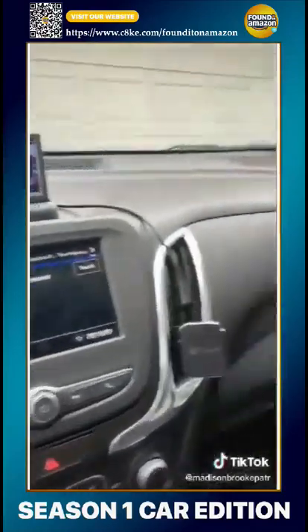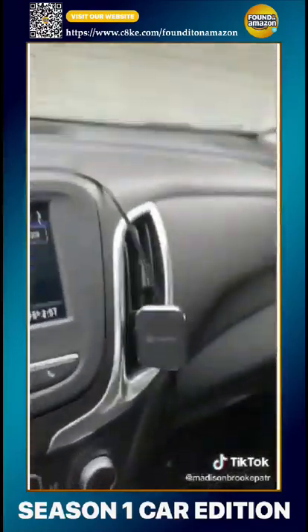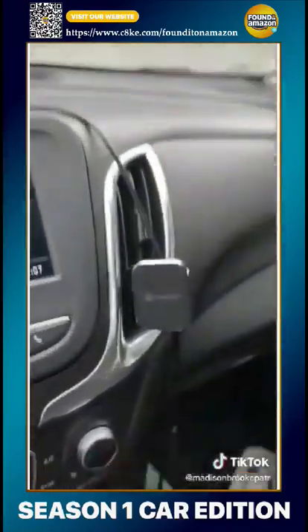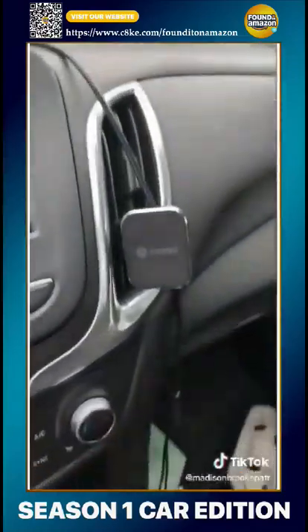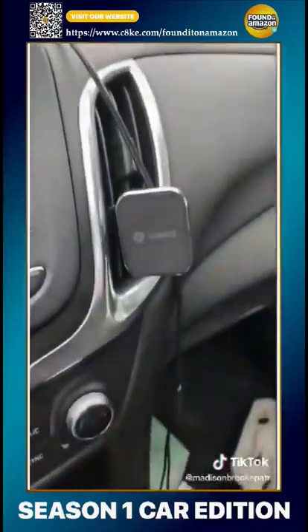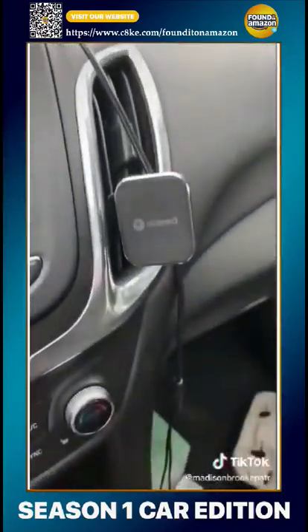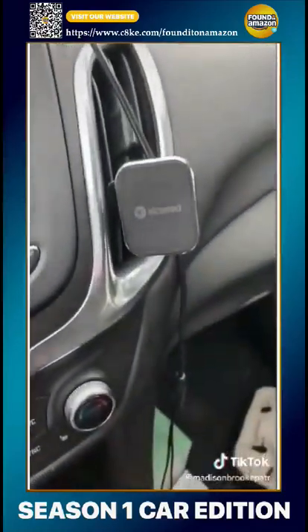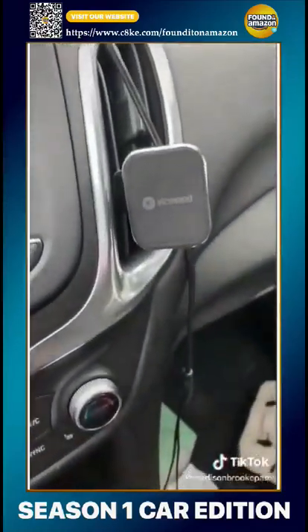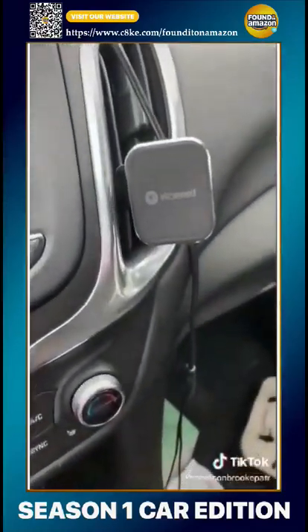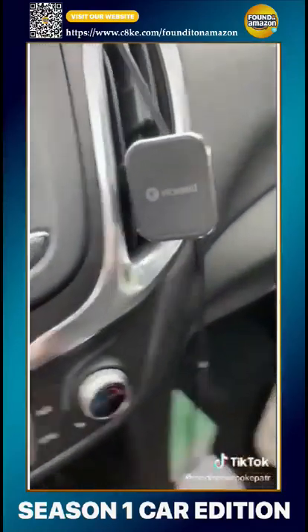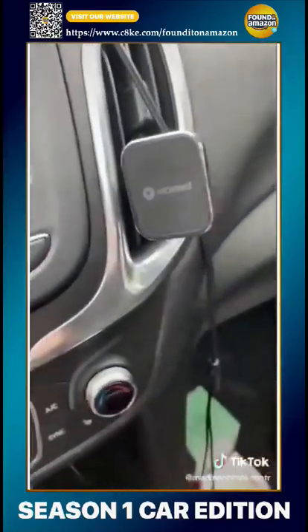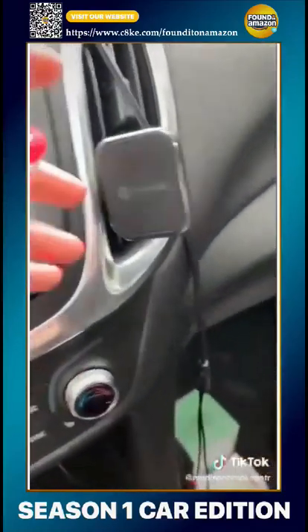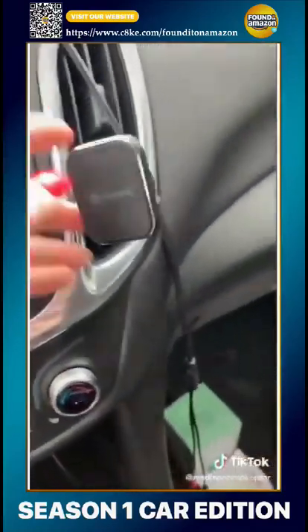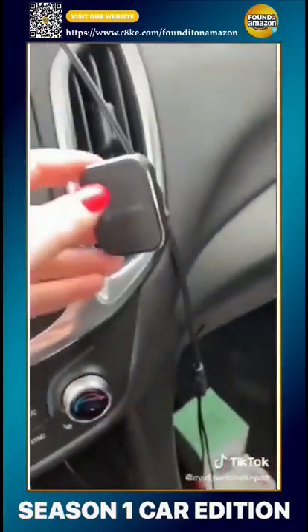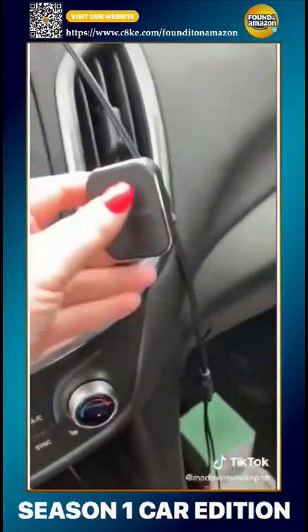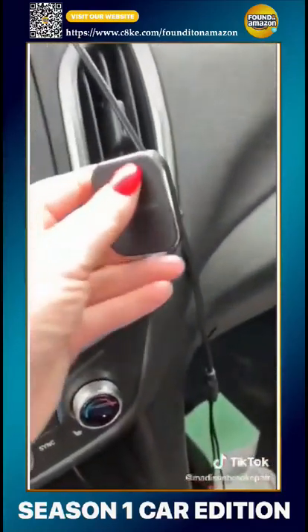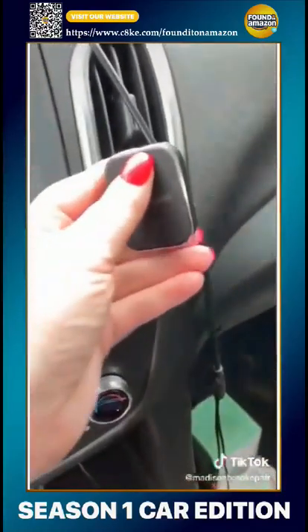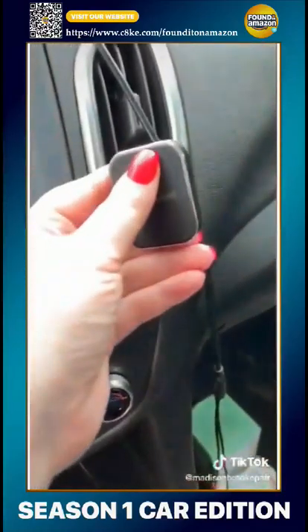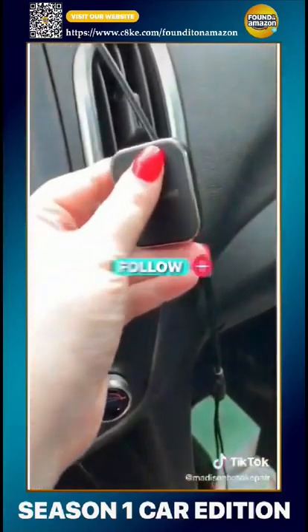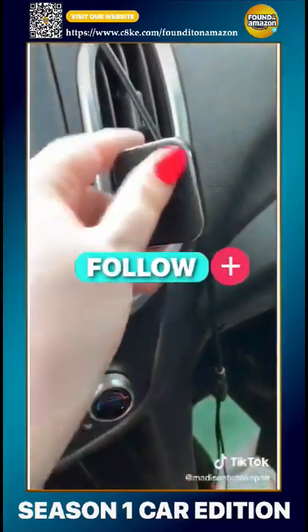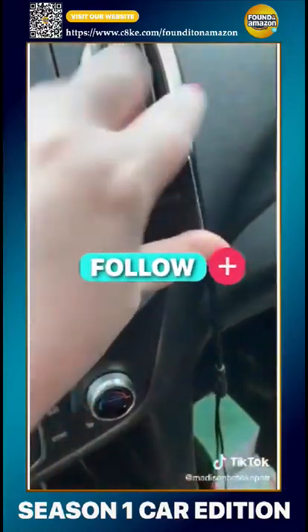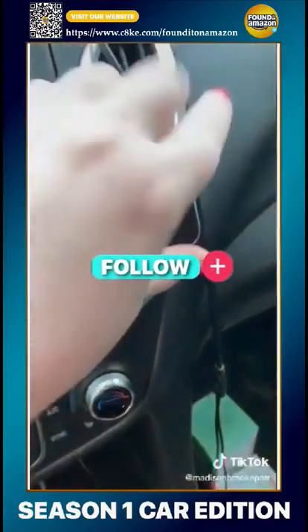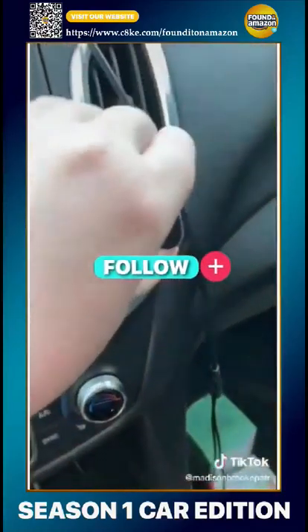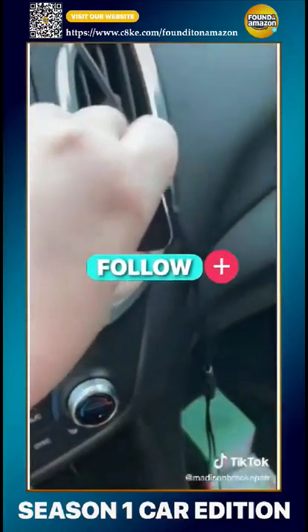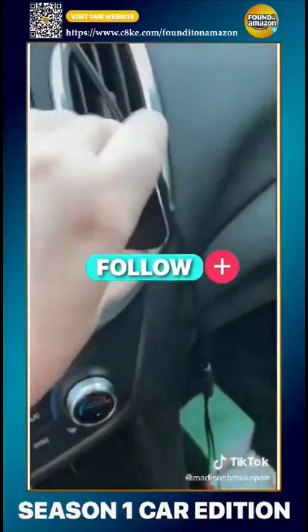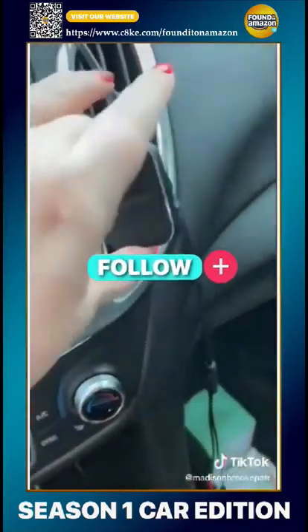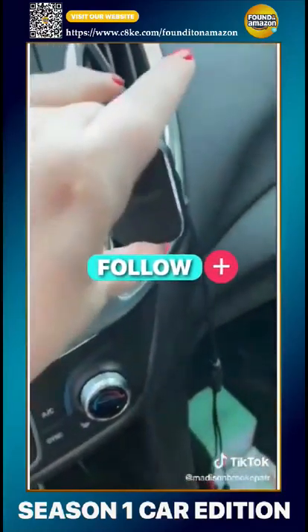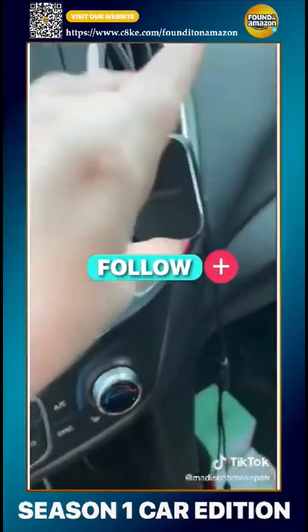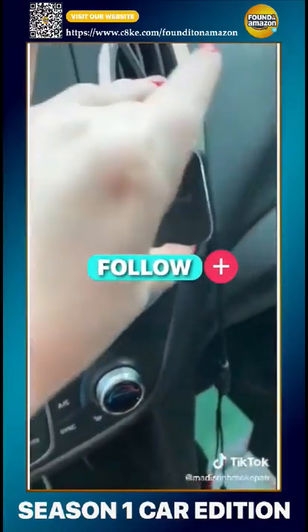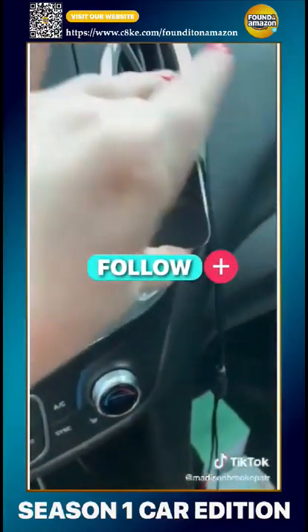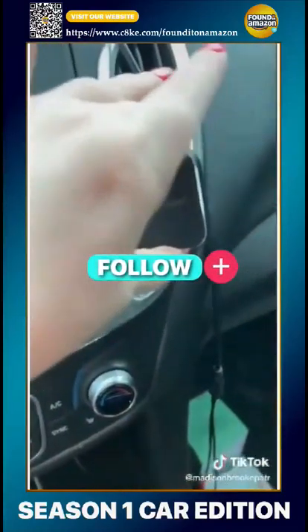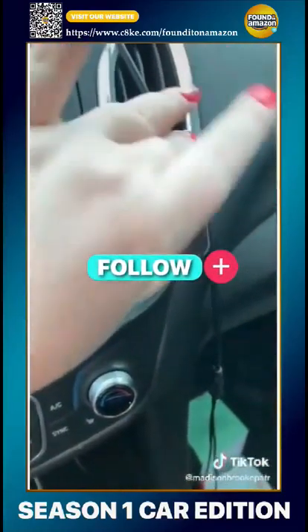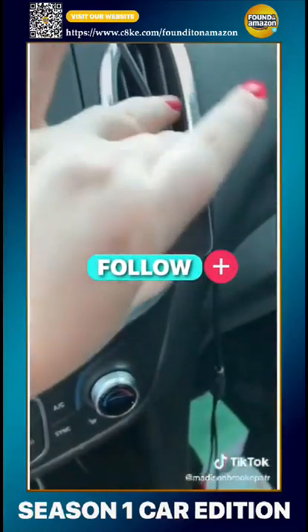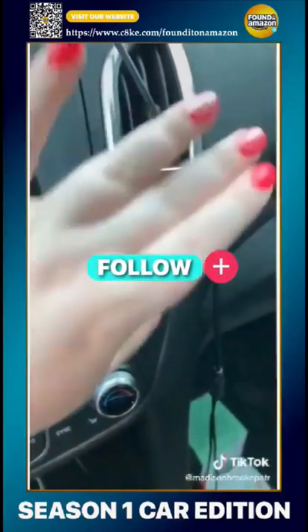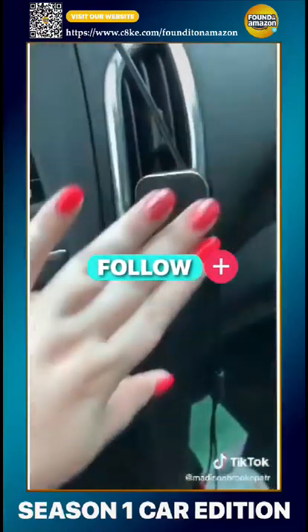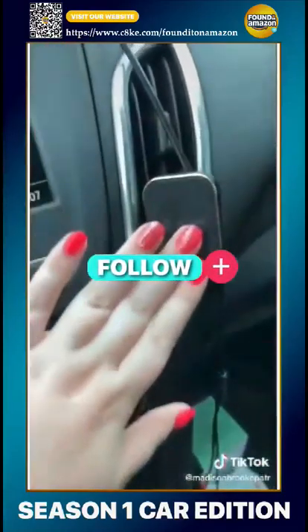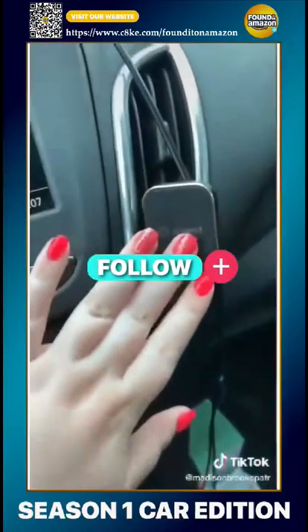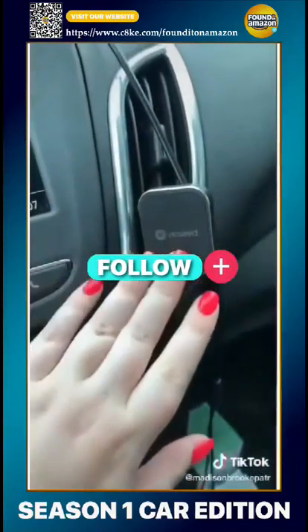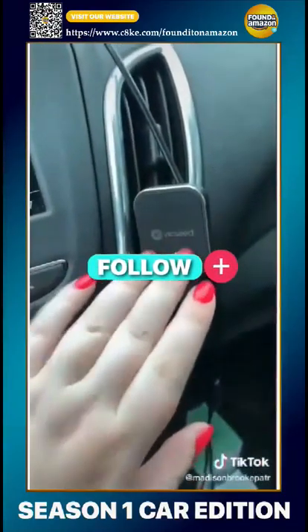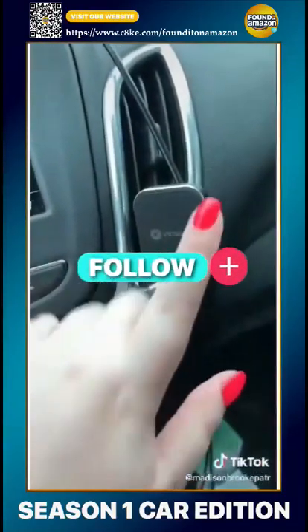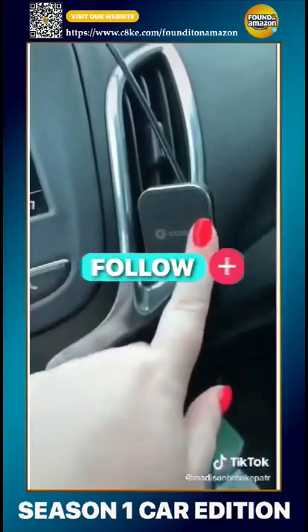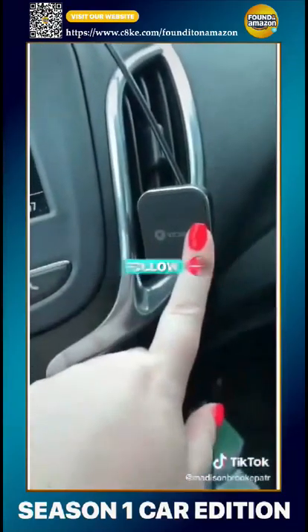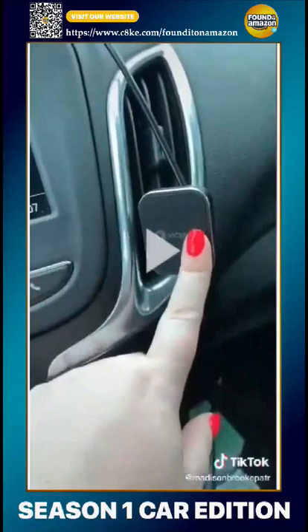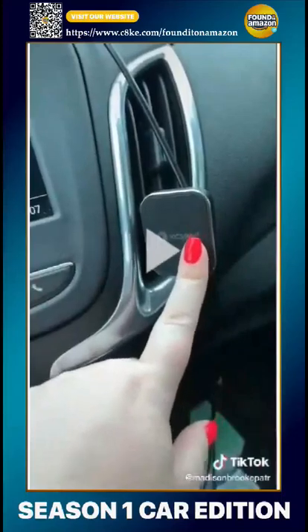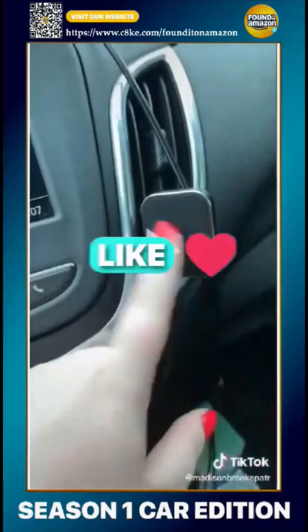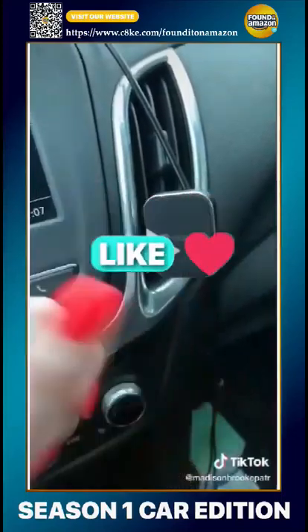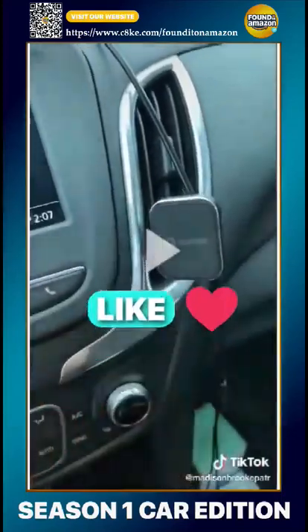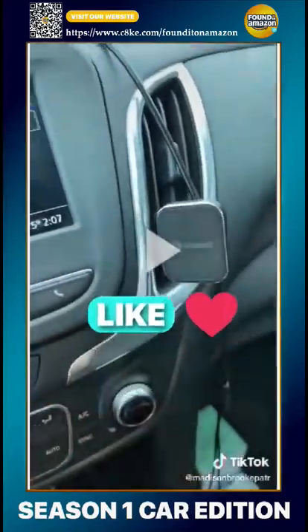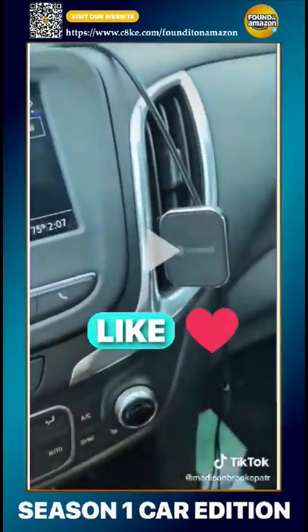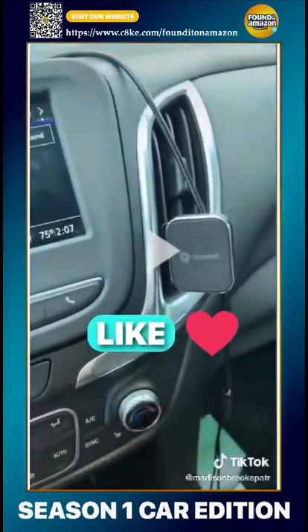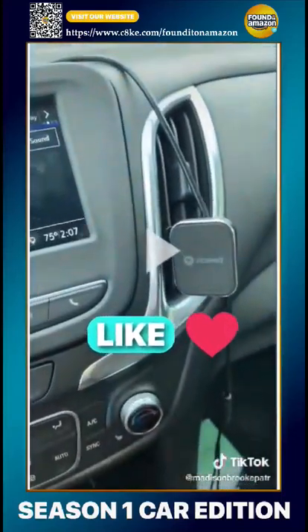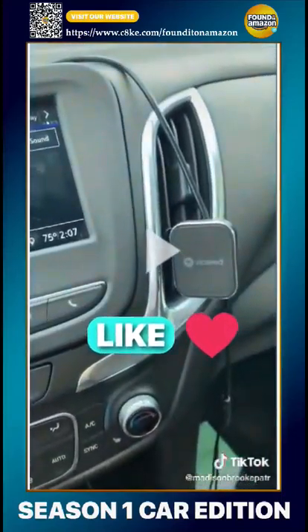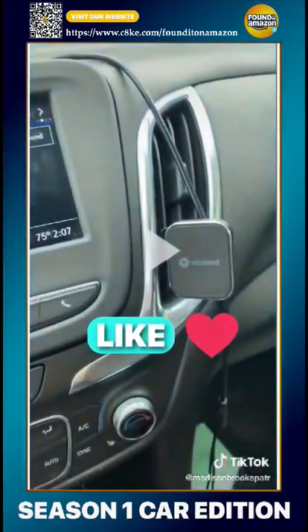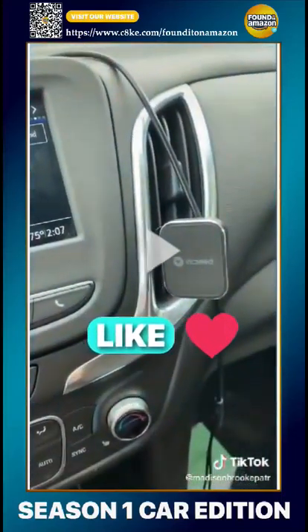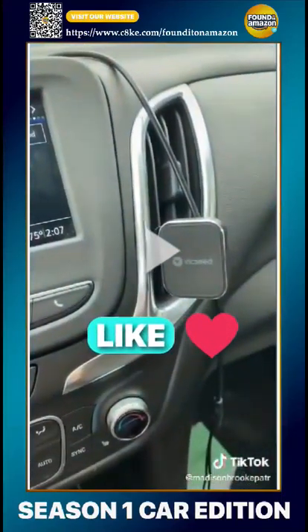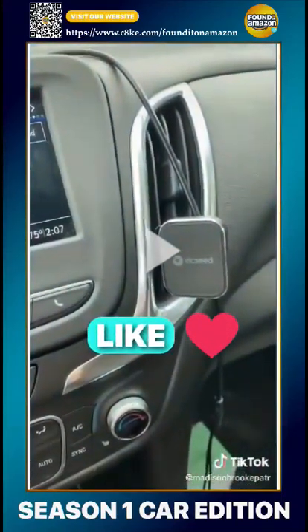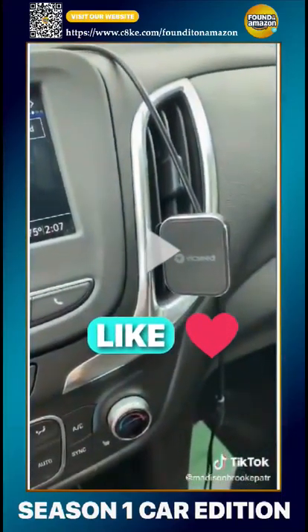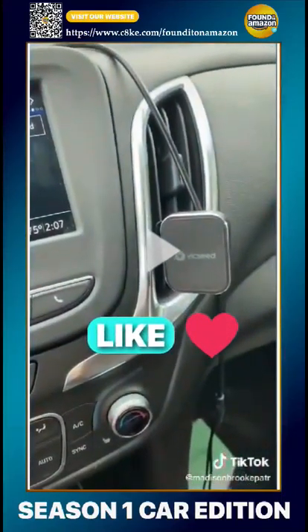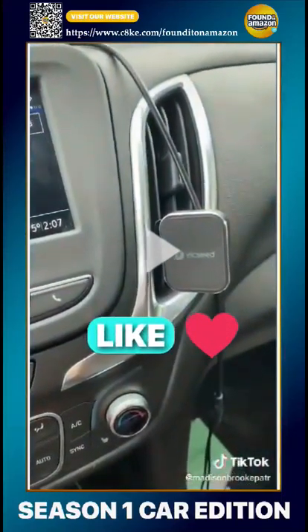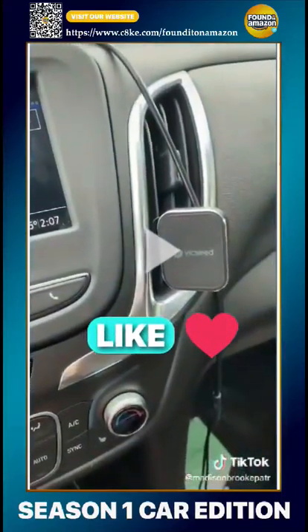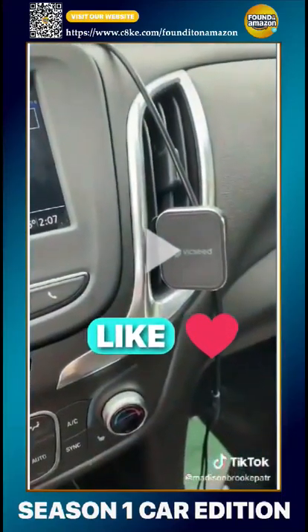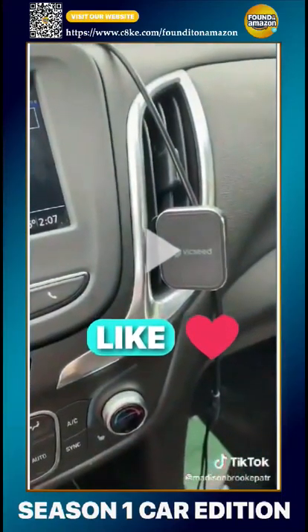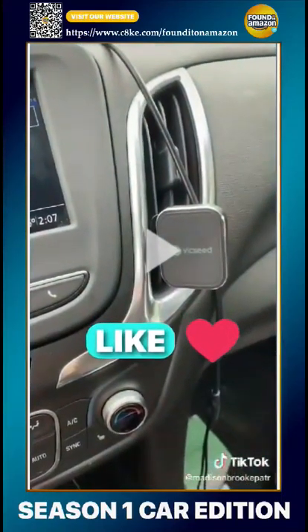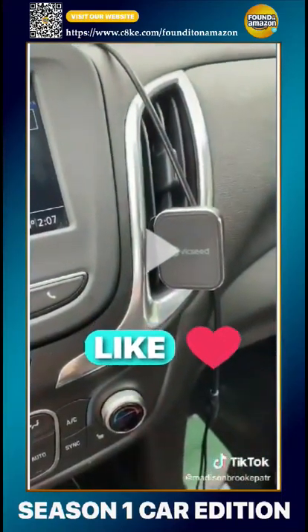Number two is this — it's a little phone holder. It's pretty sturdy and magnetic. I really like it.